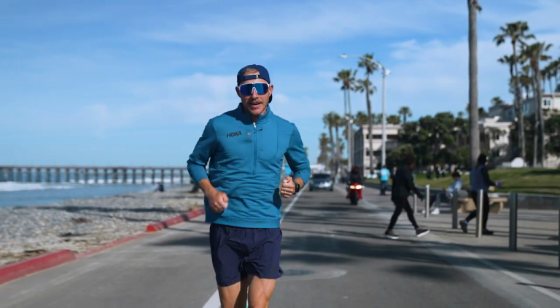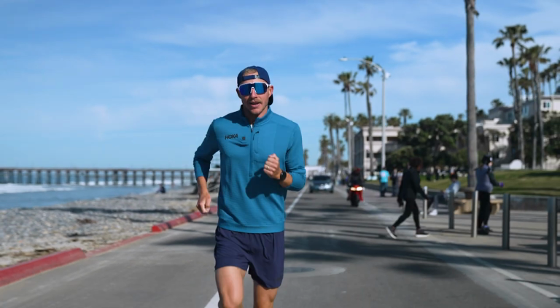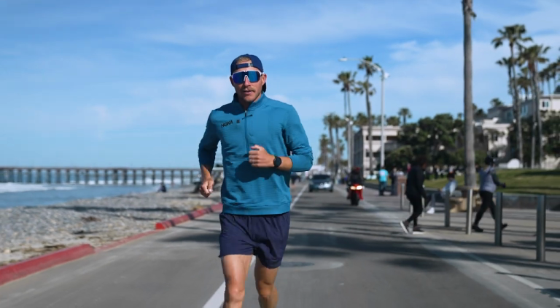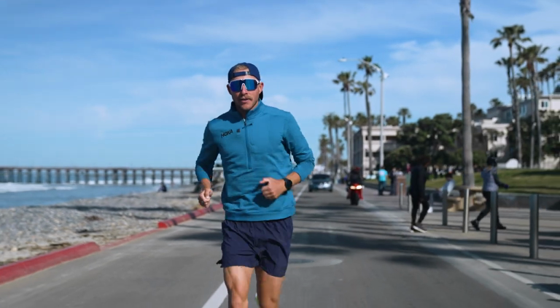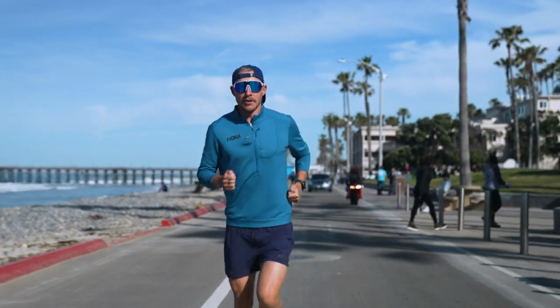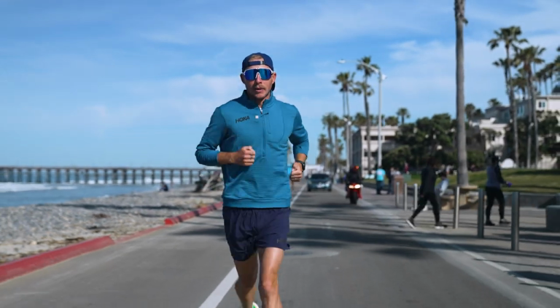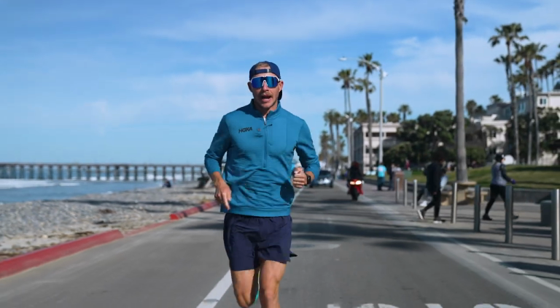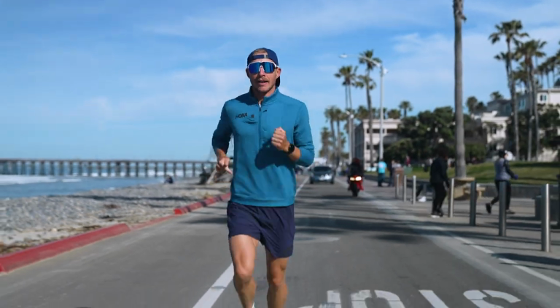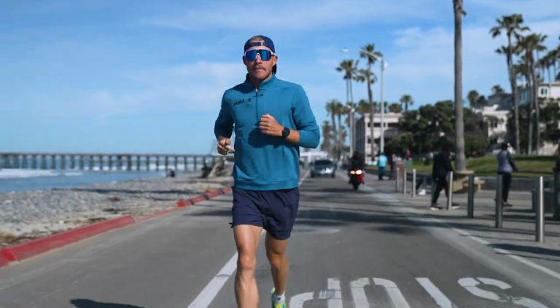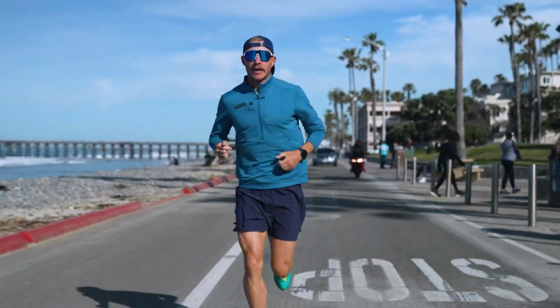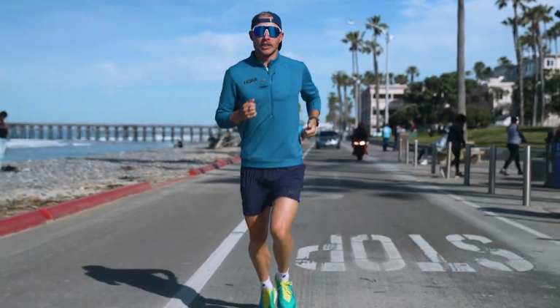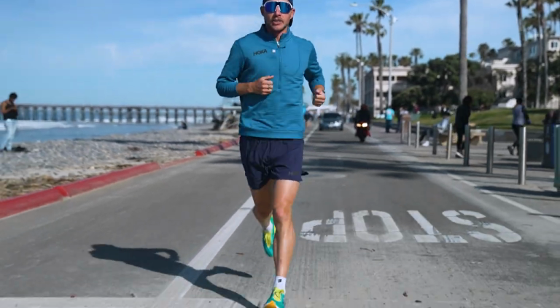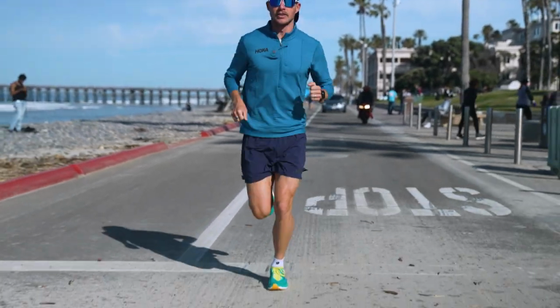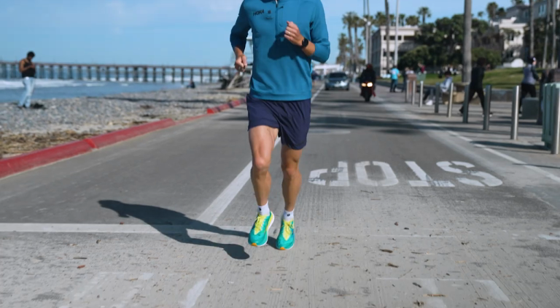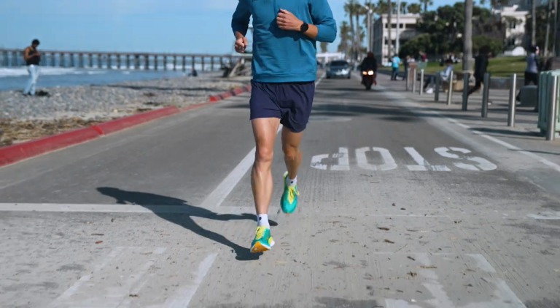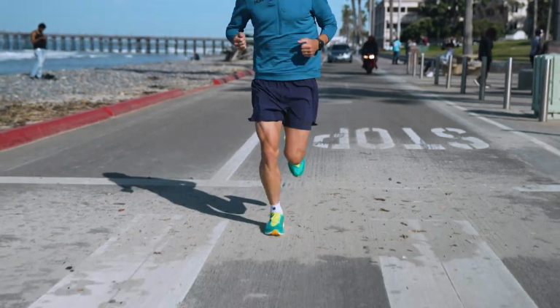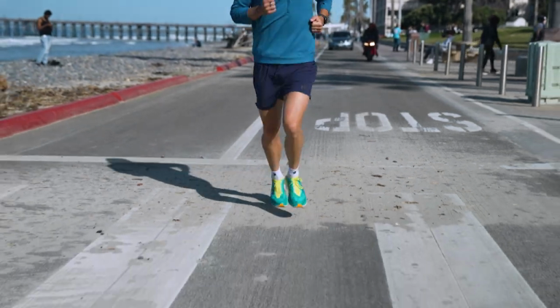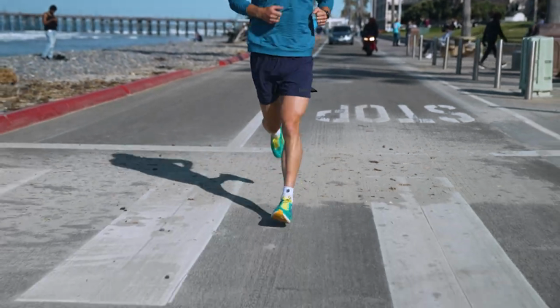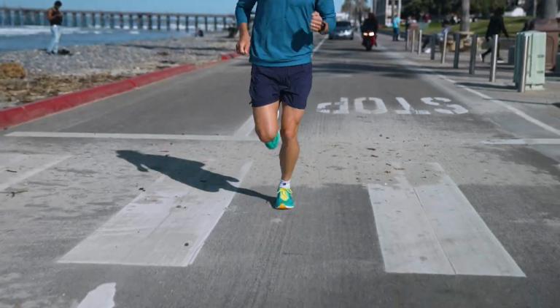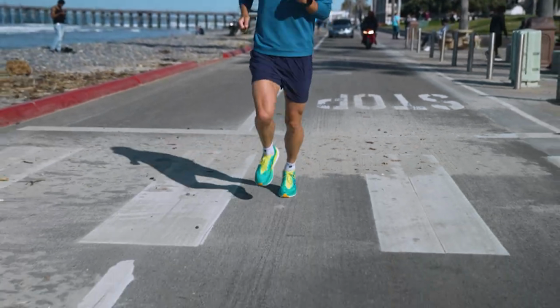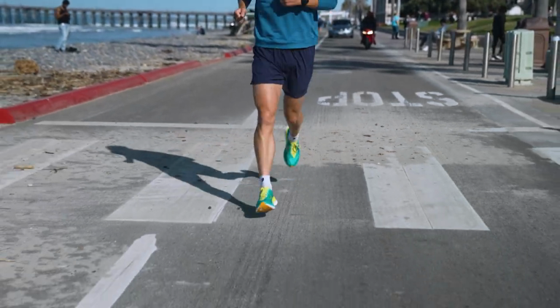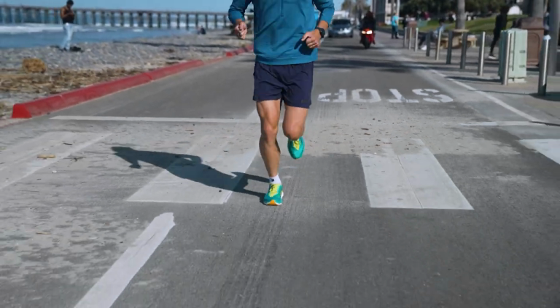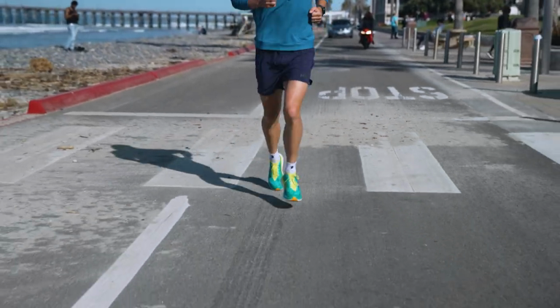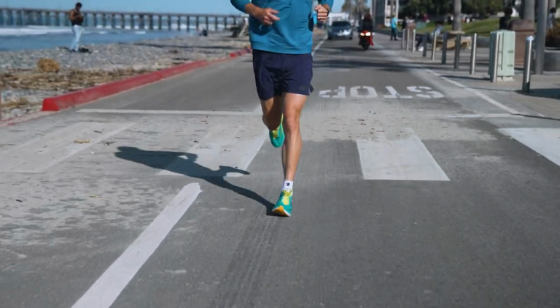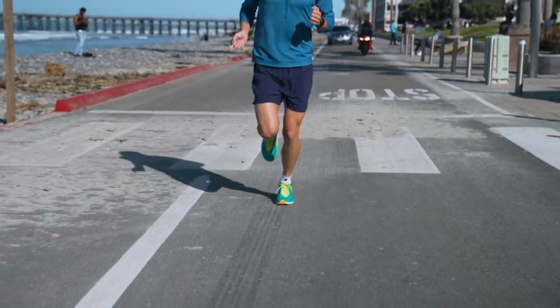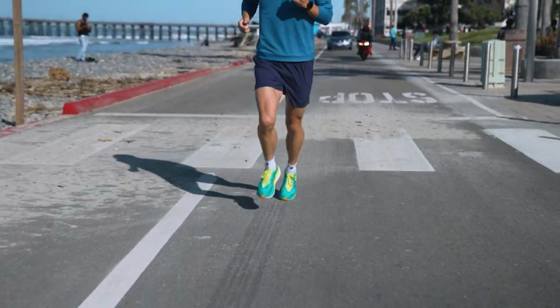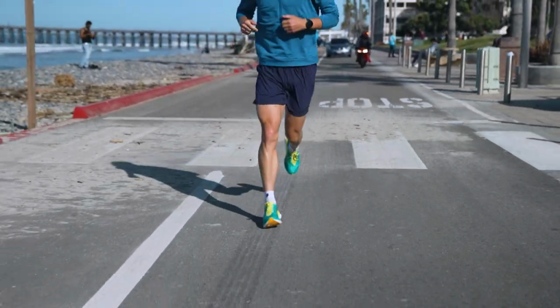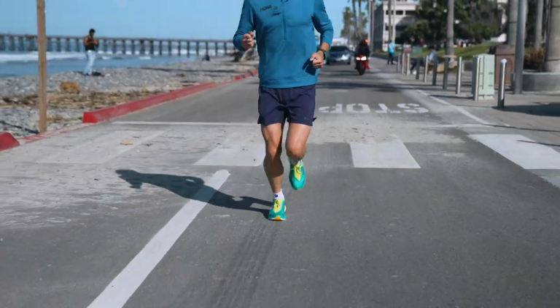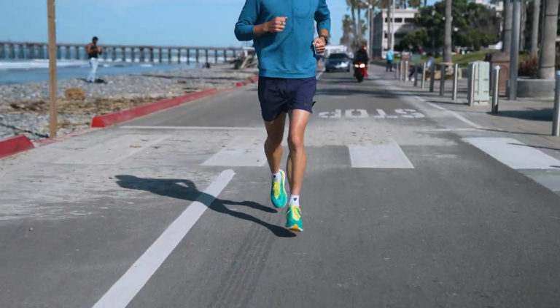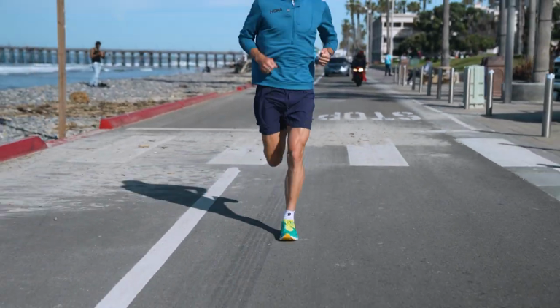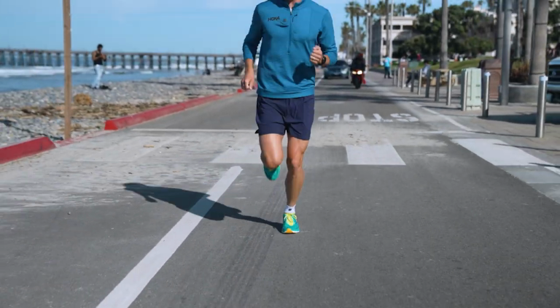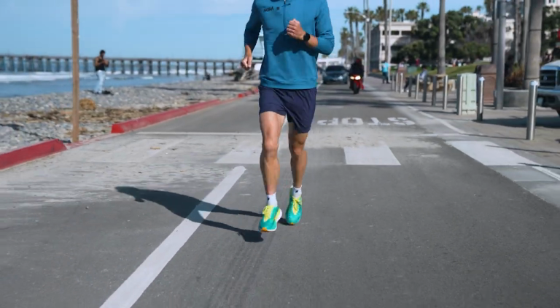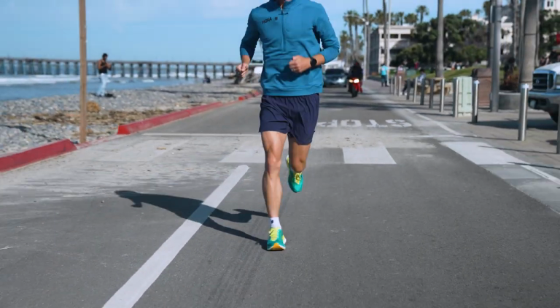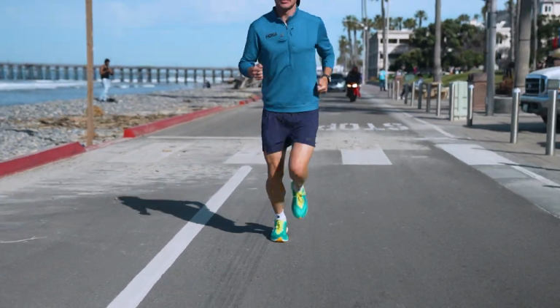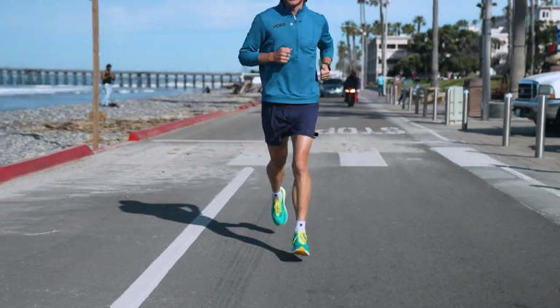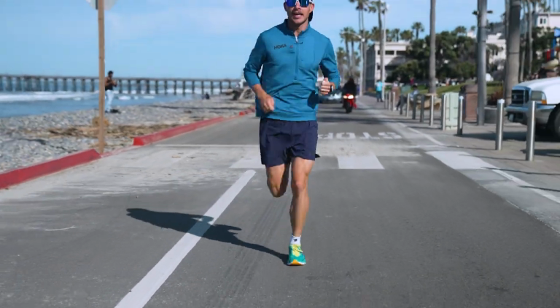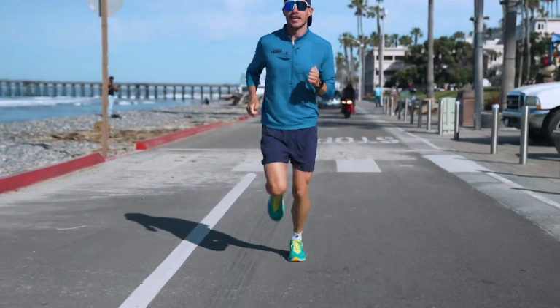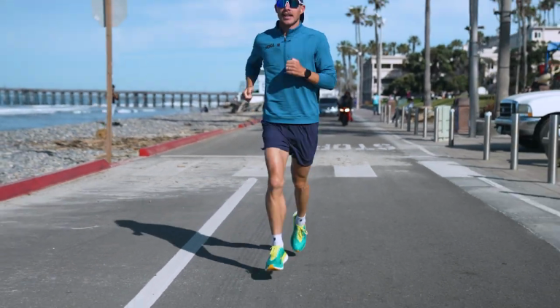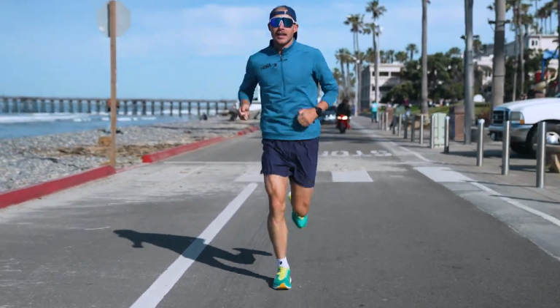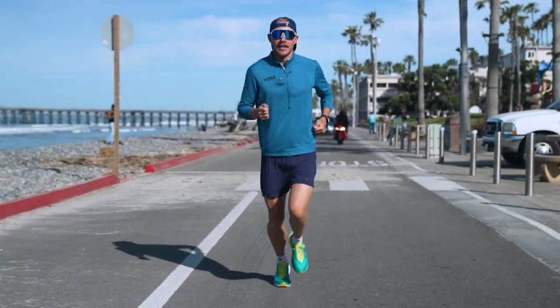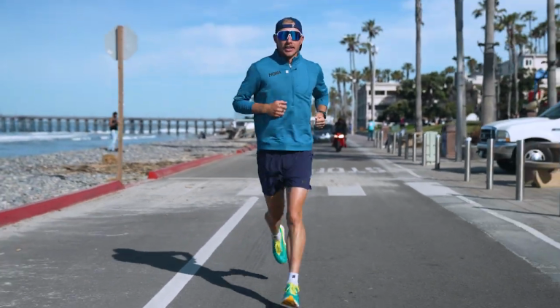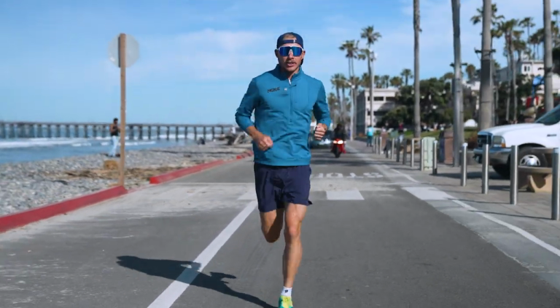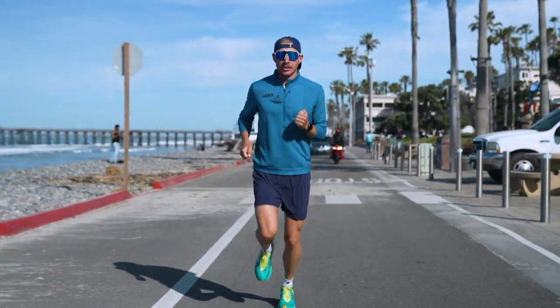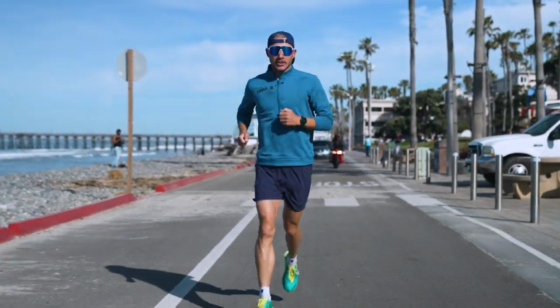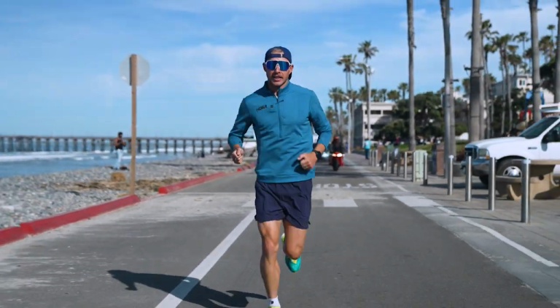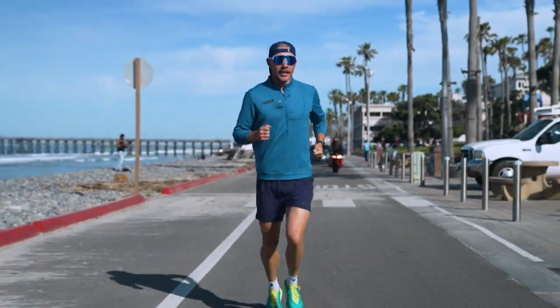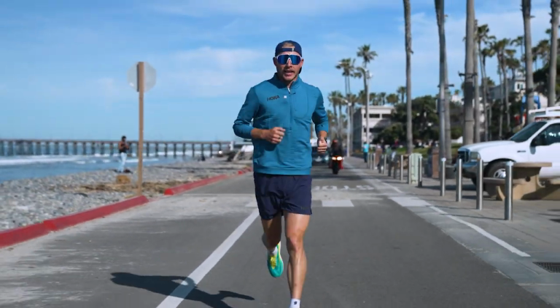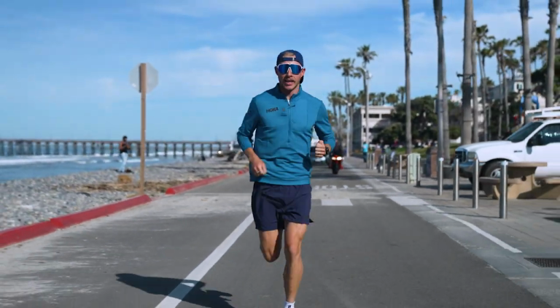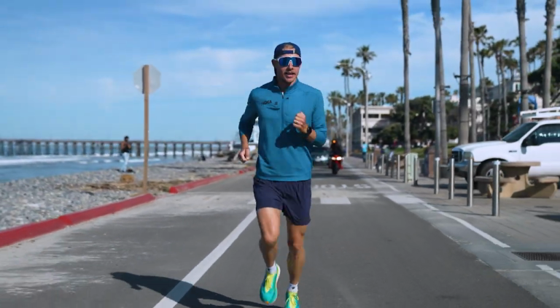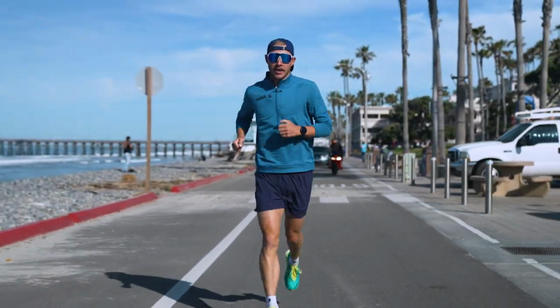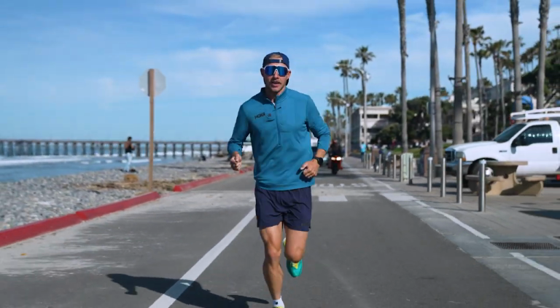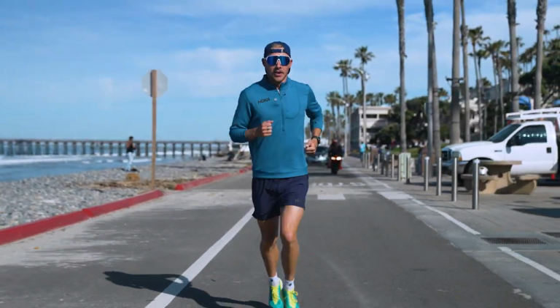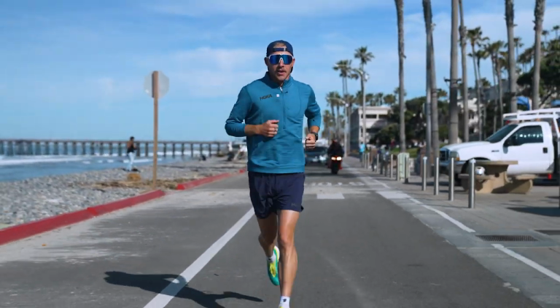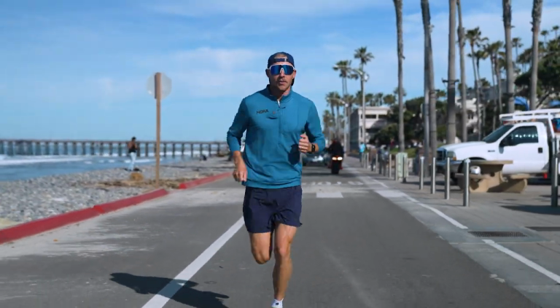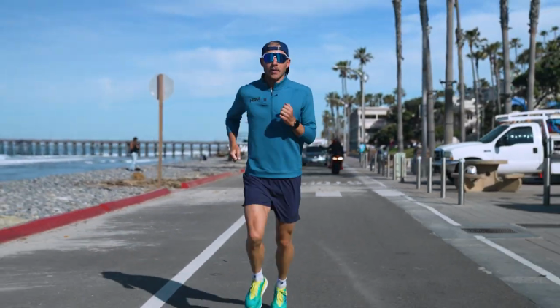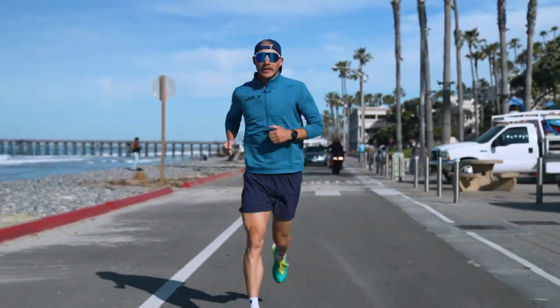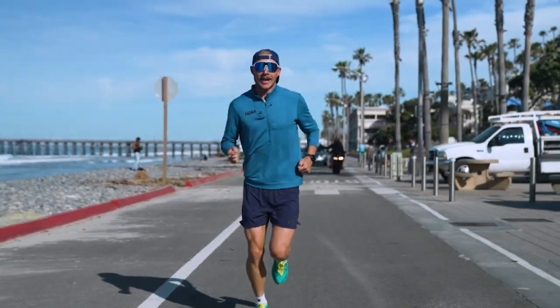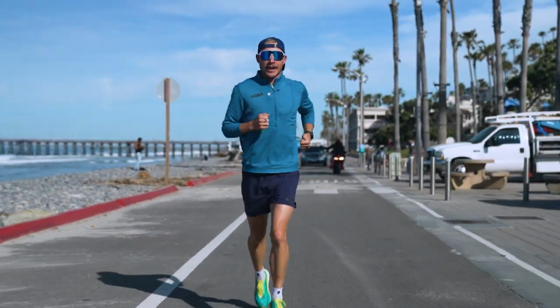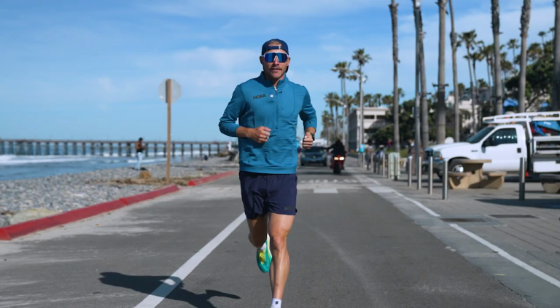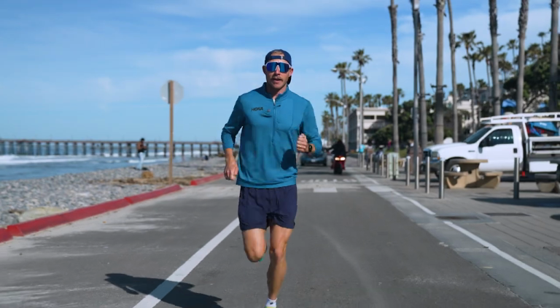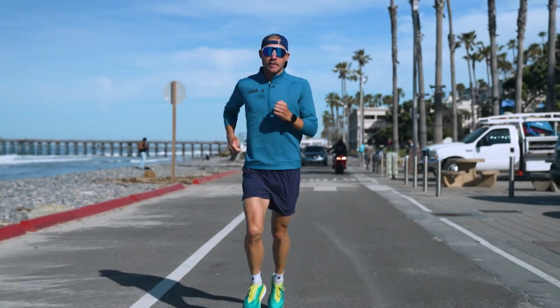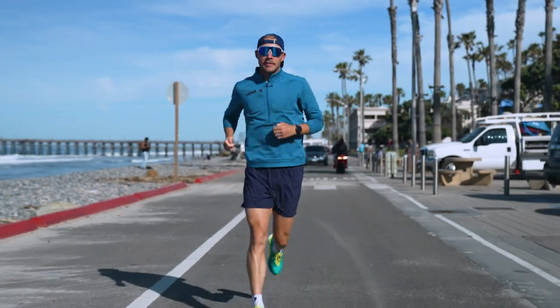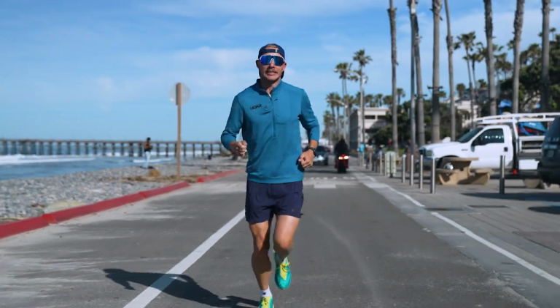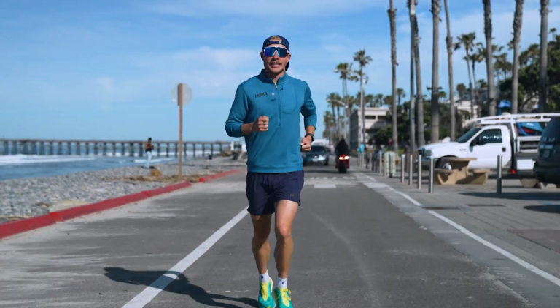When you put on a pair of shoes like these, going from old running shoes, you're just like, what the heck have I been missing?